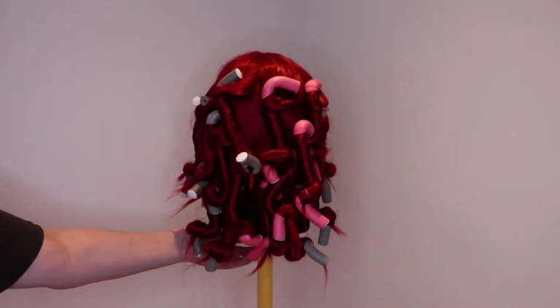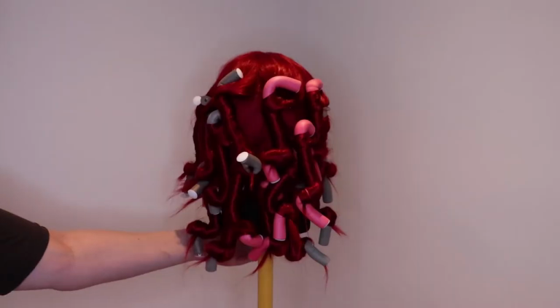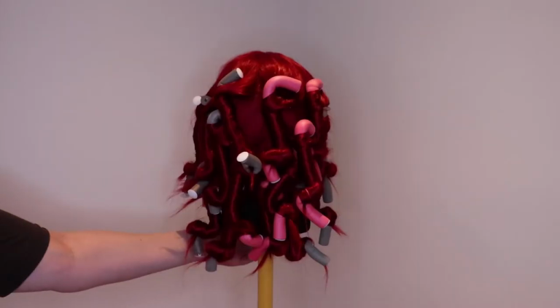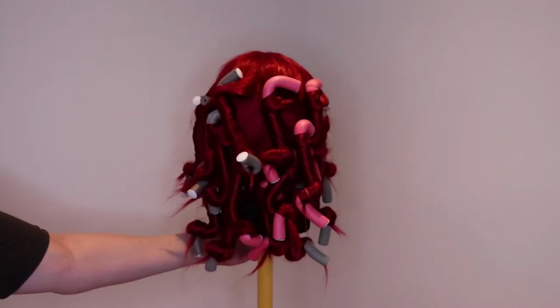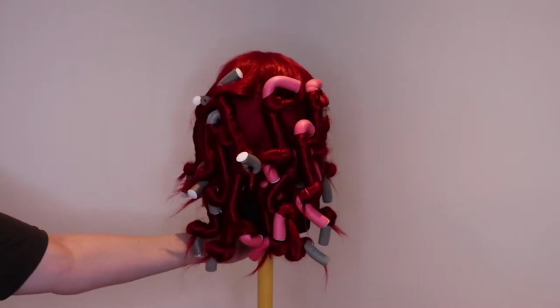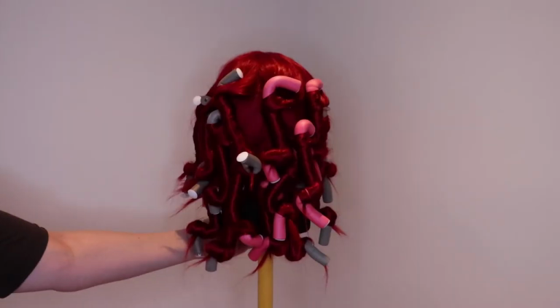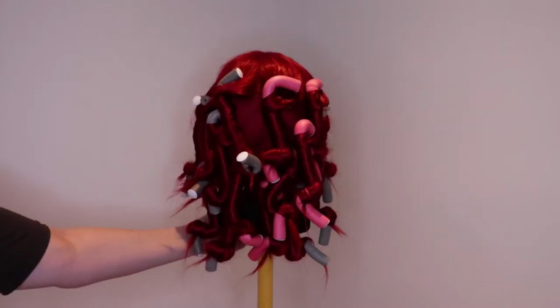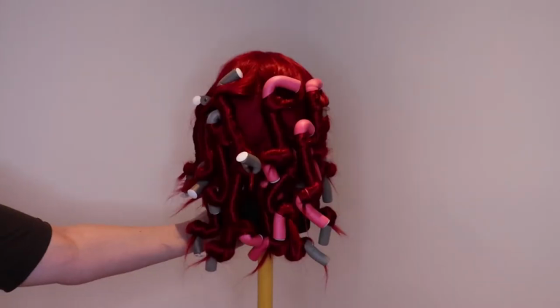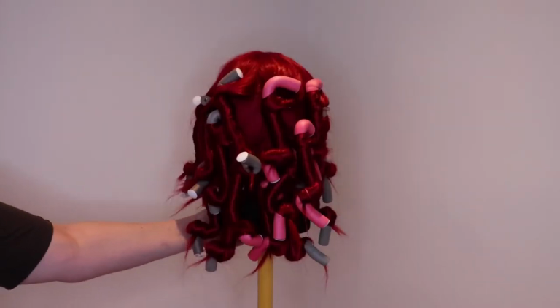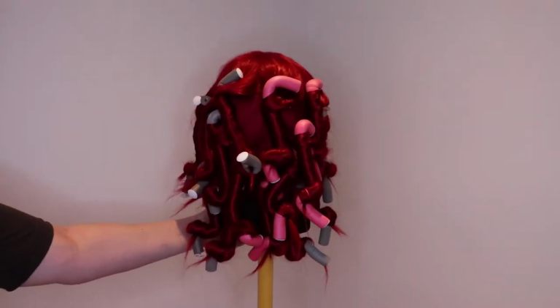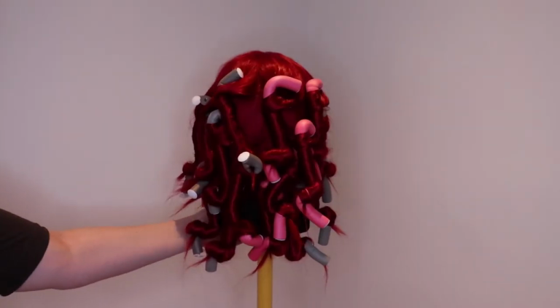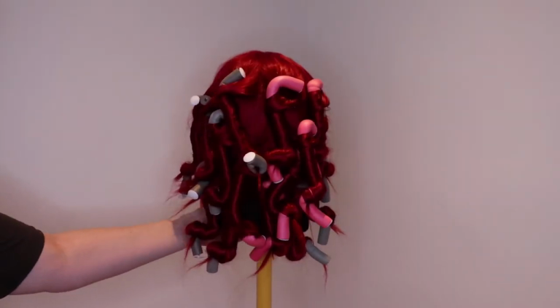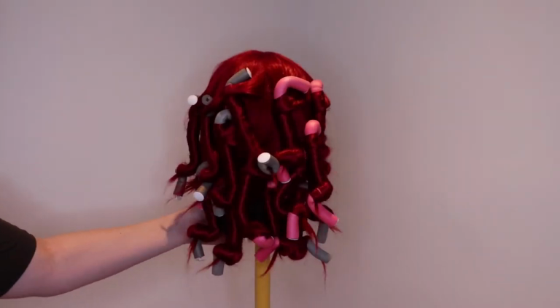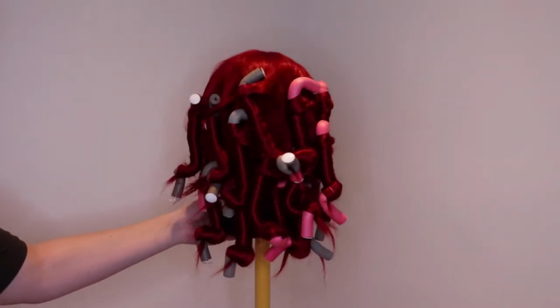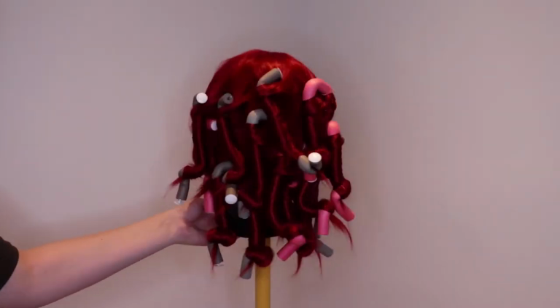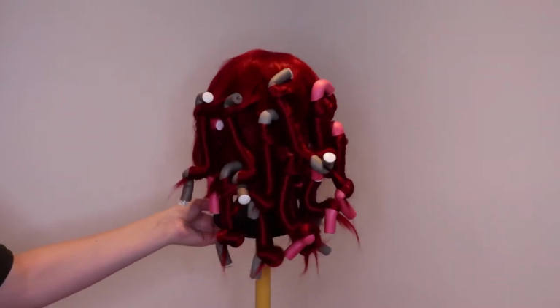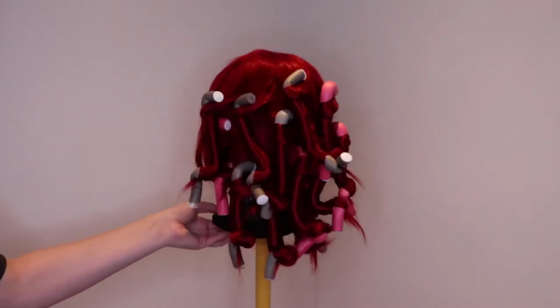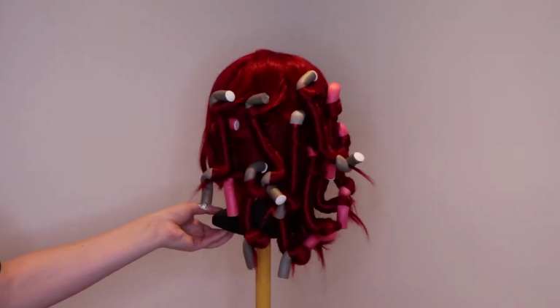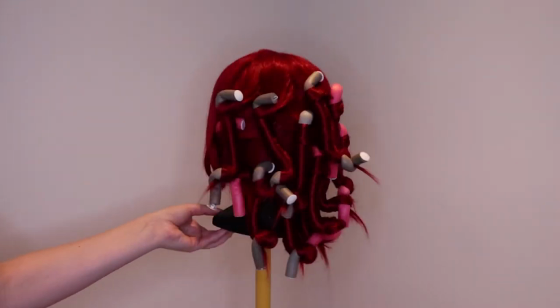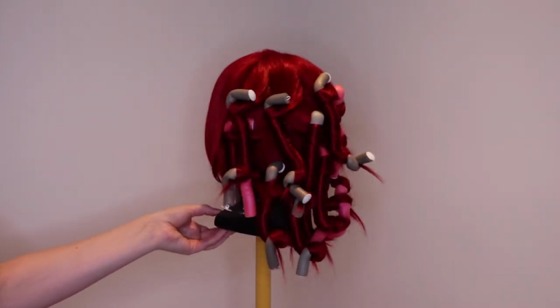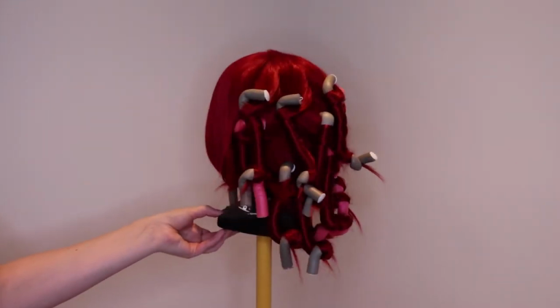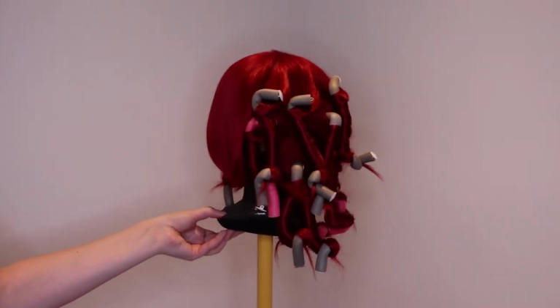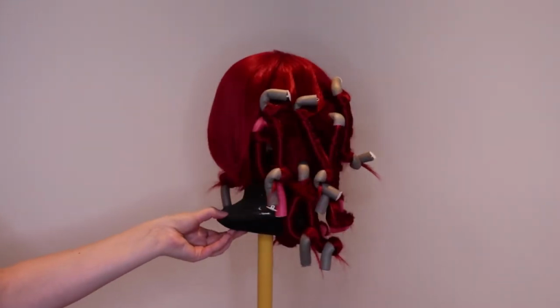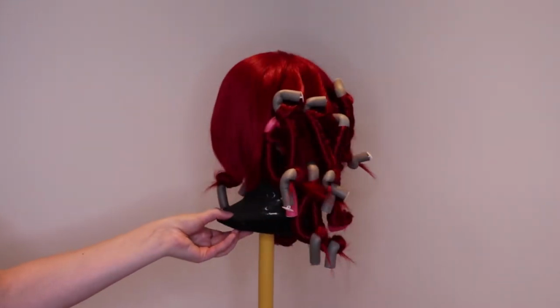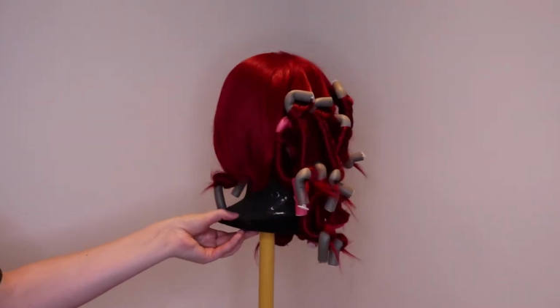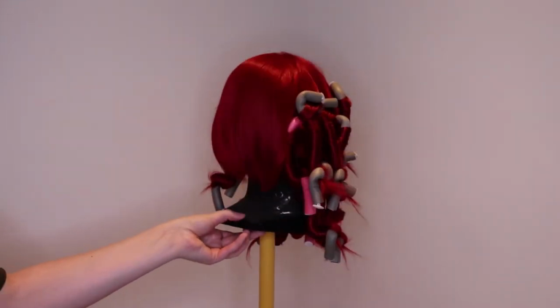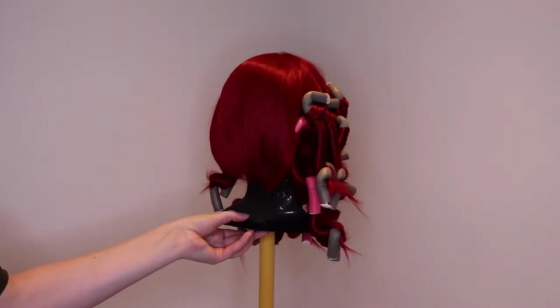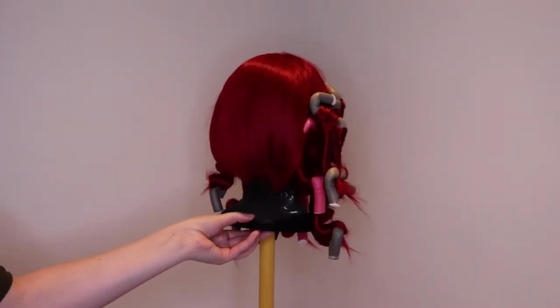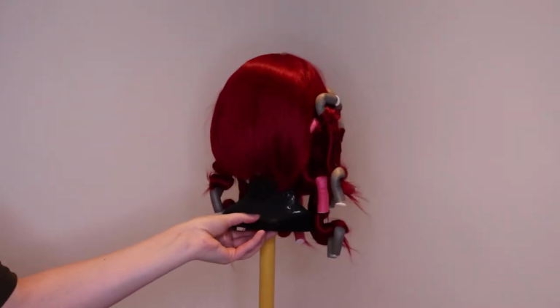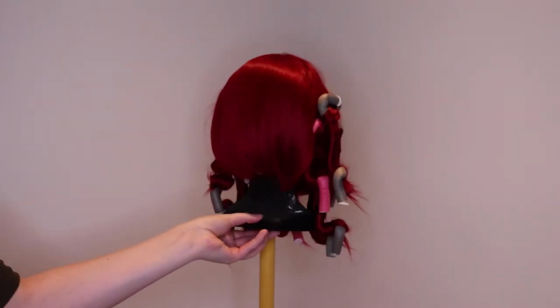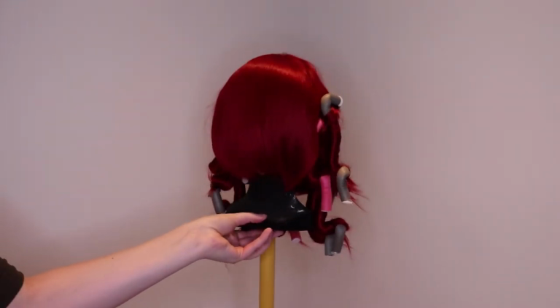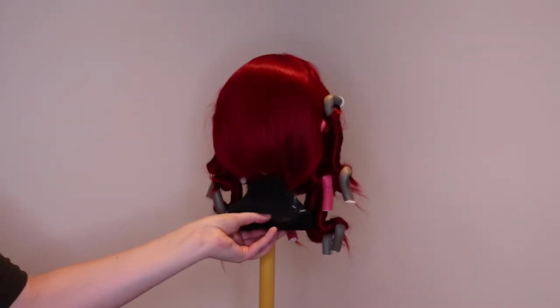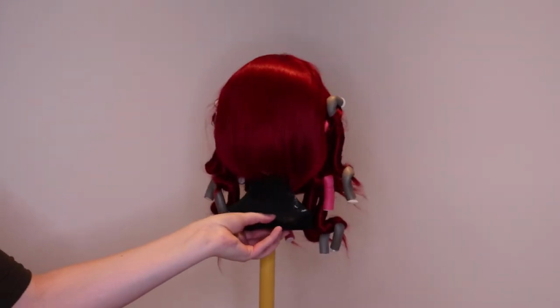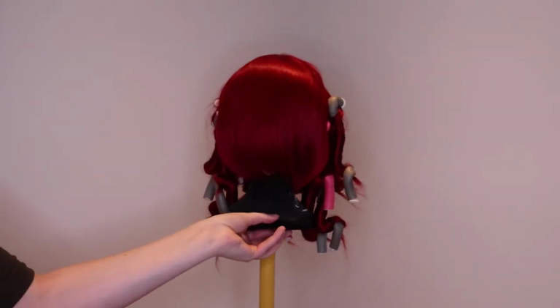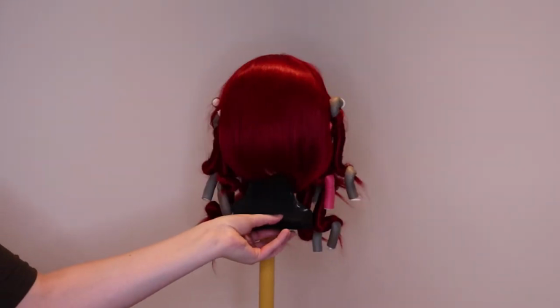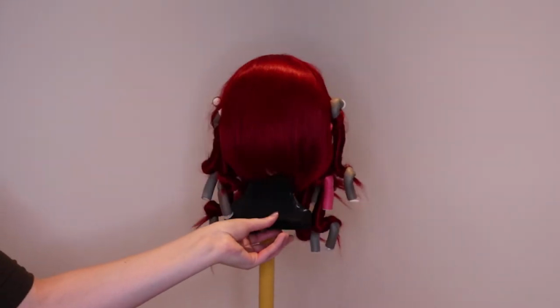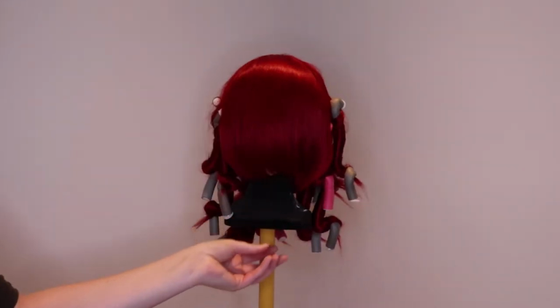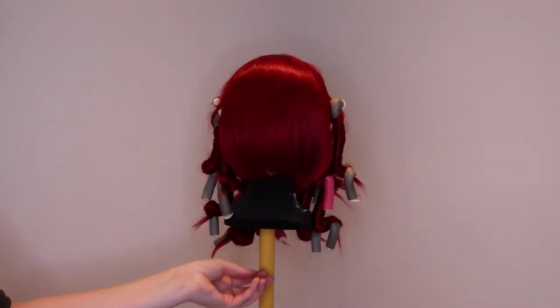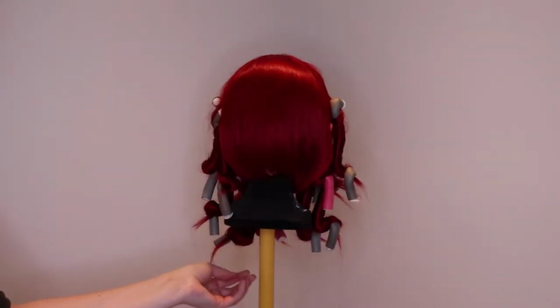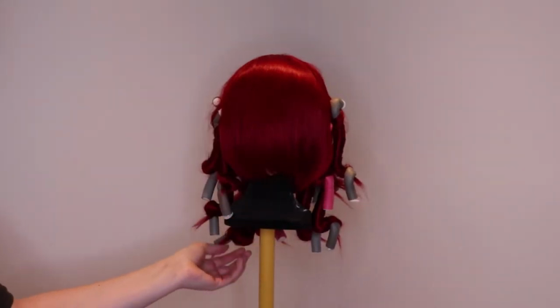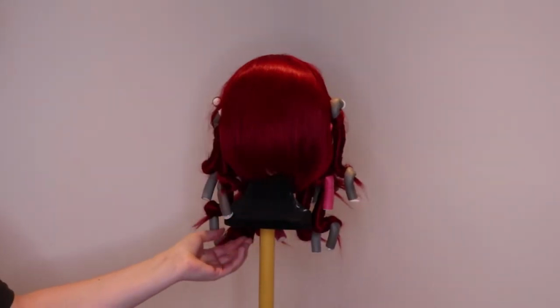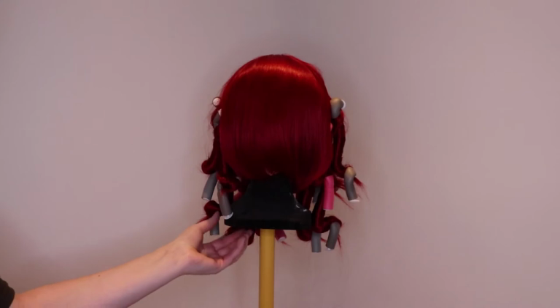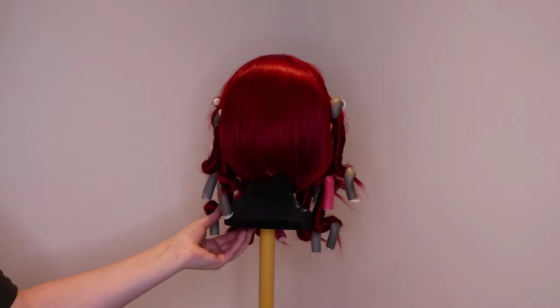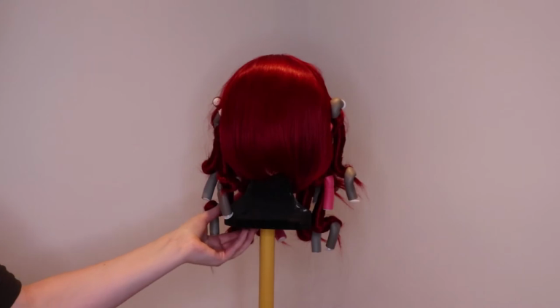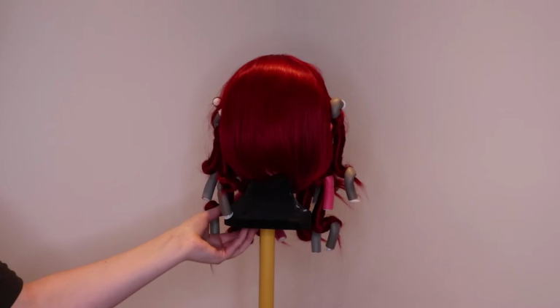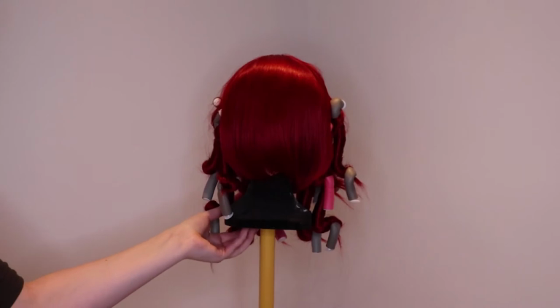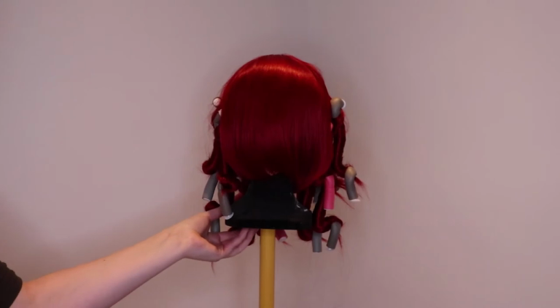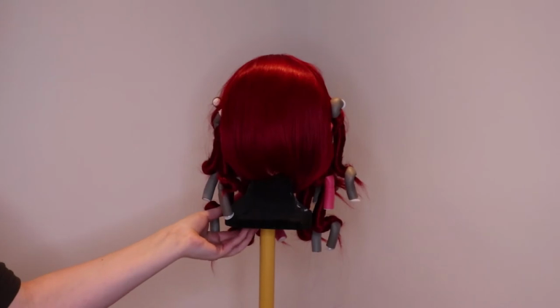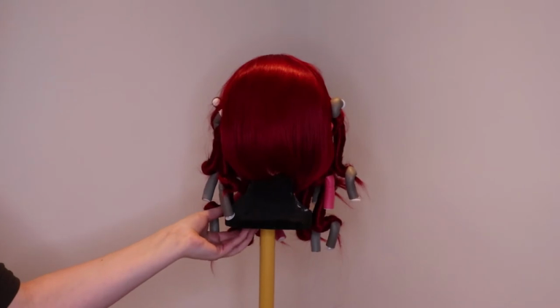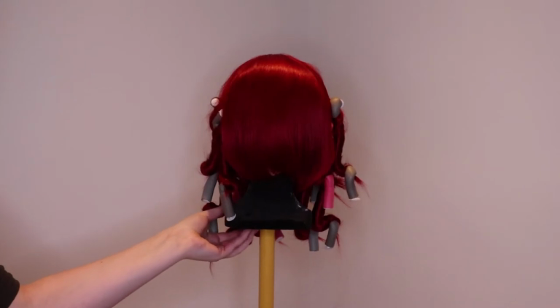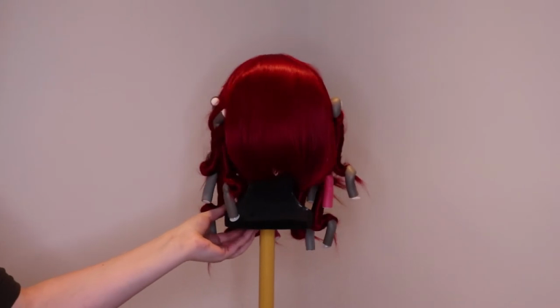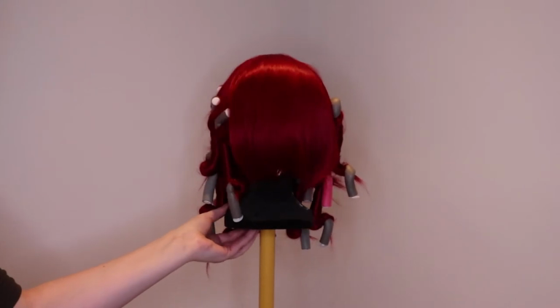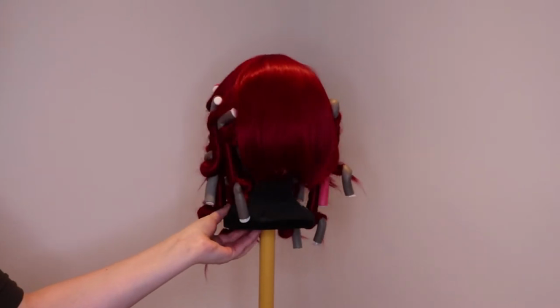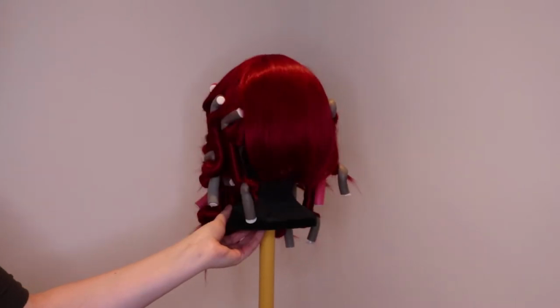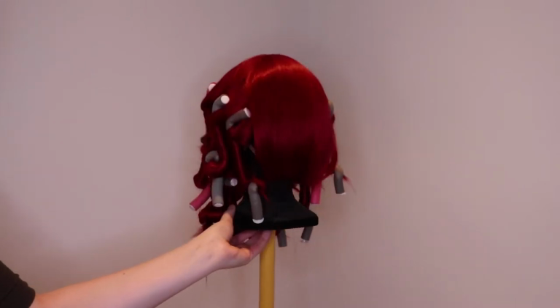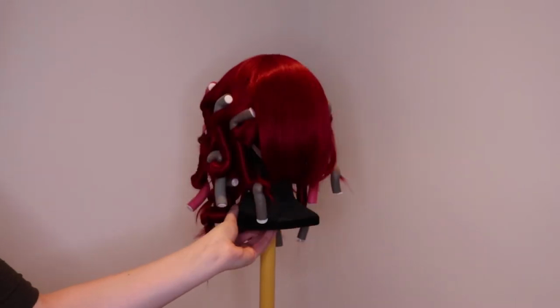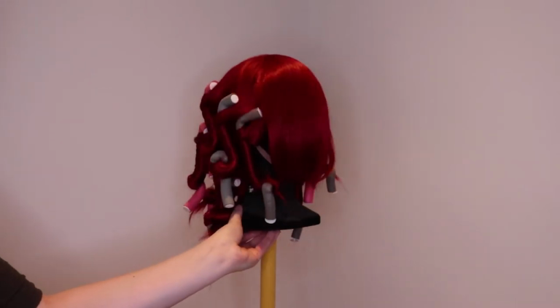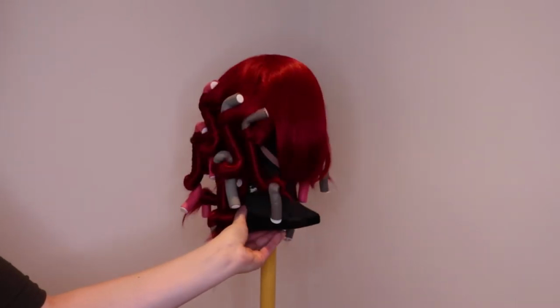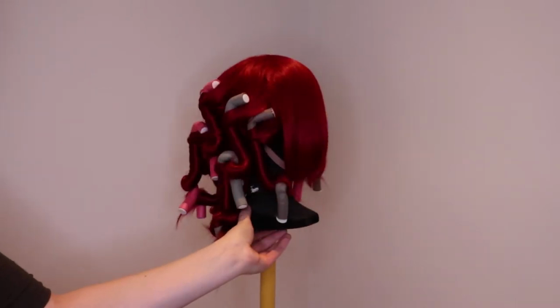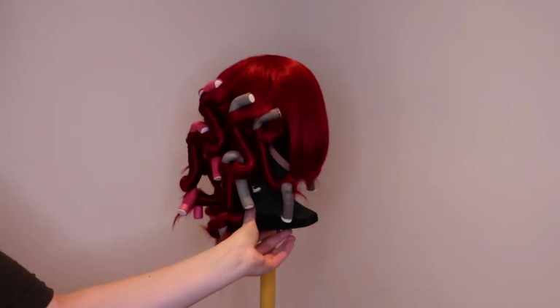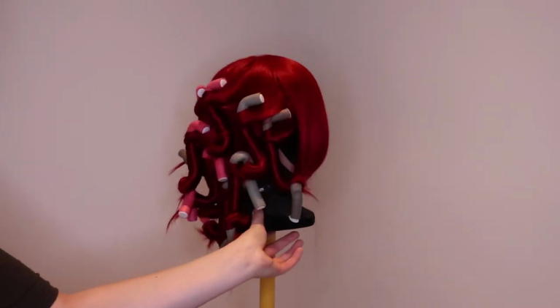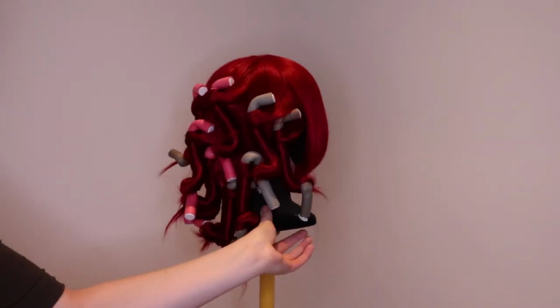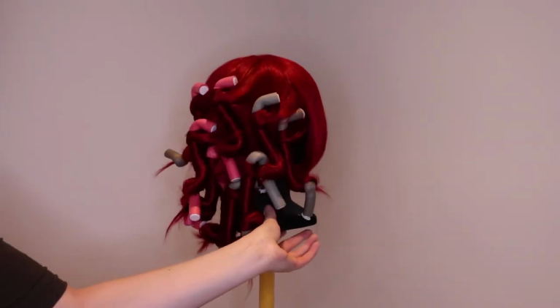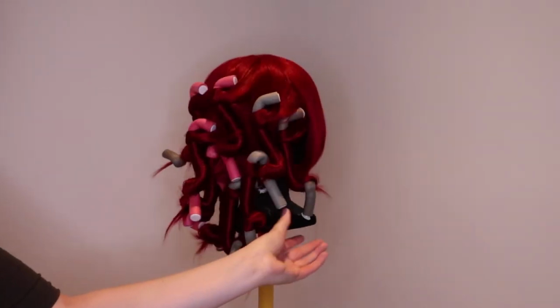Now you need to let your wig hold down. An hour or two will do the trick, but most of the time I just let my wig sit overnight.